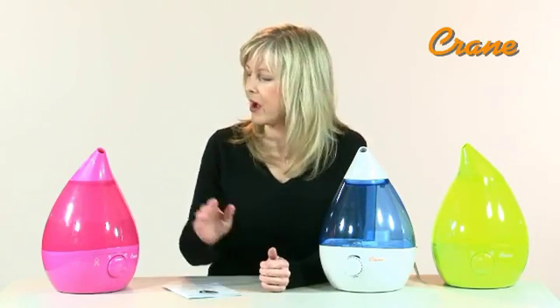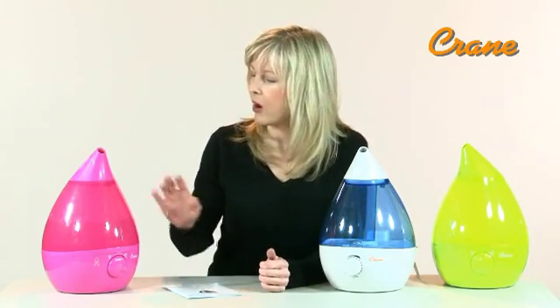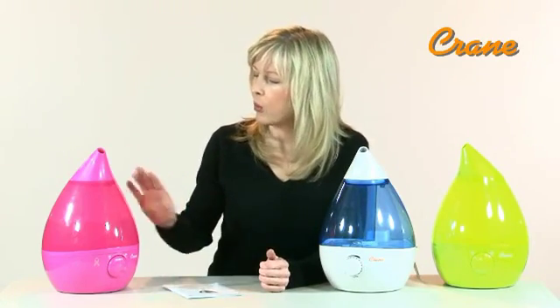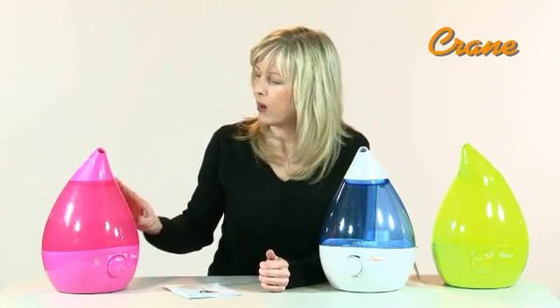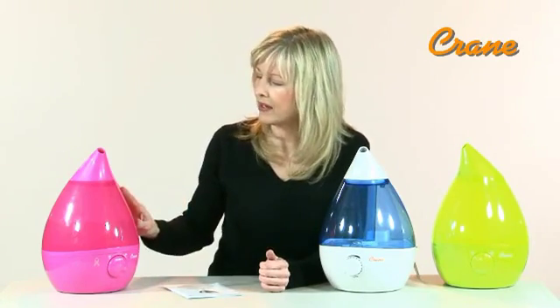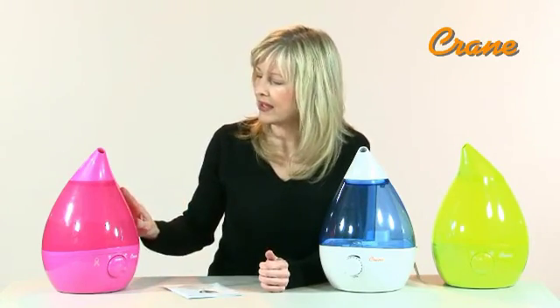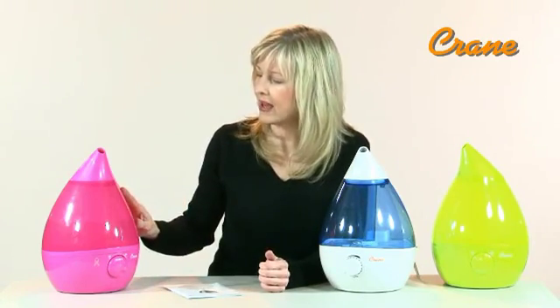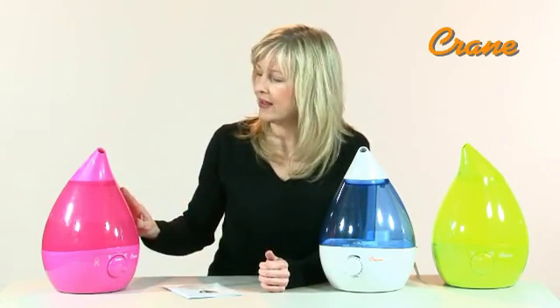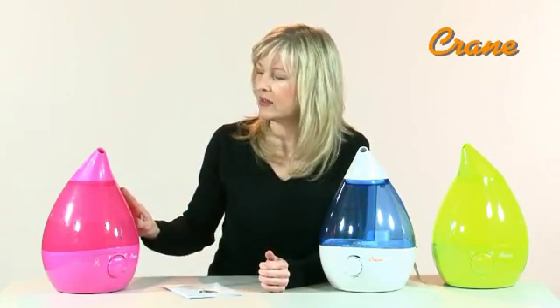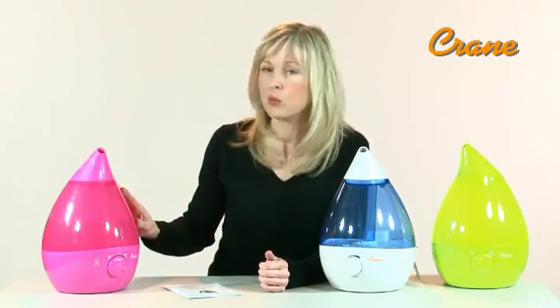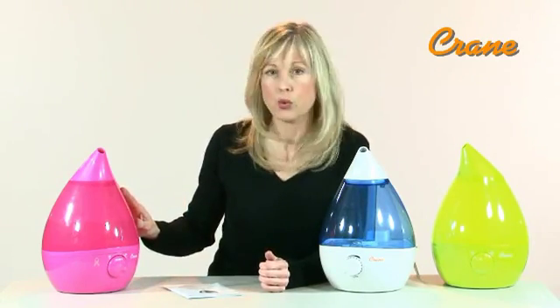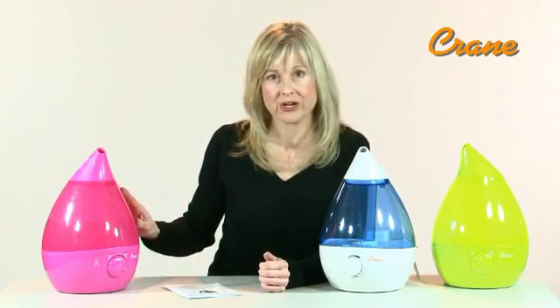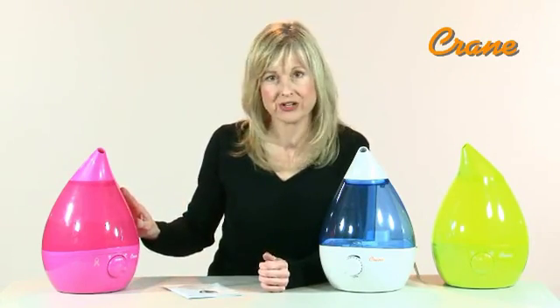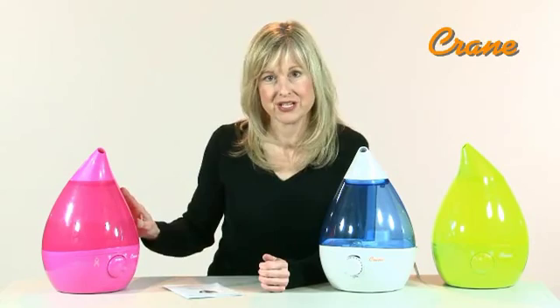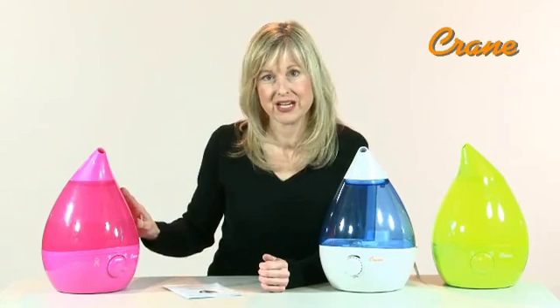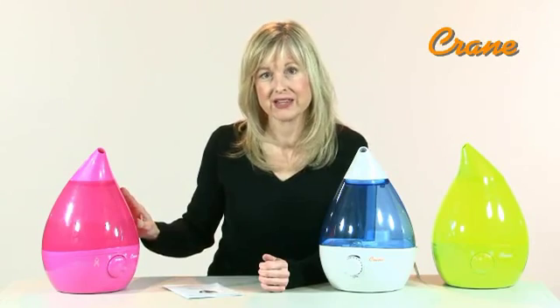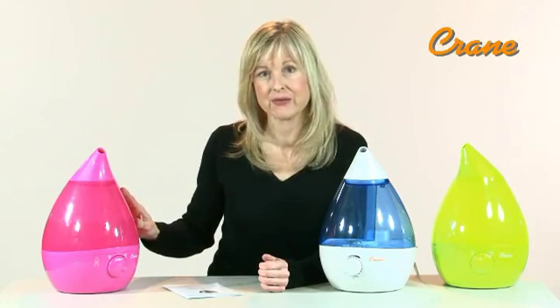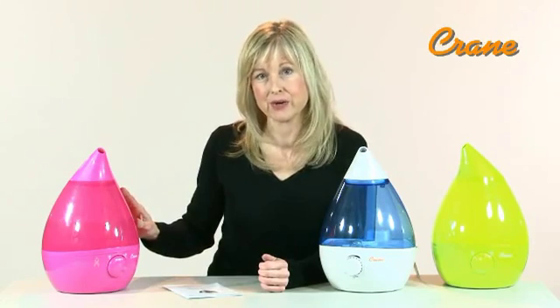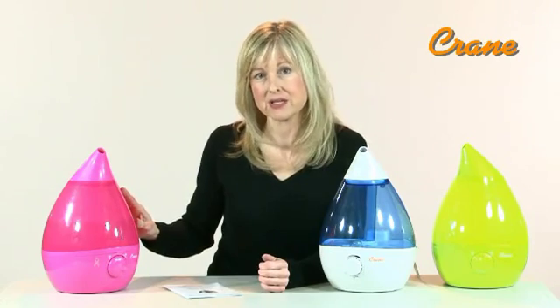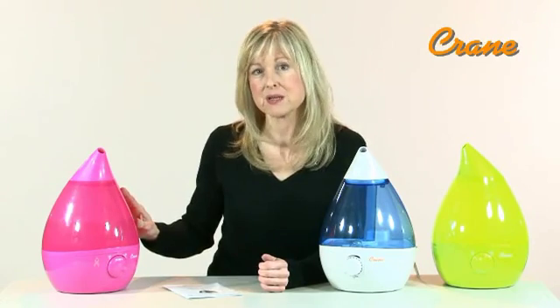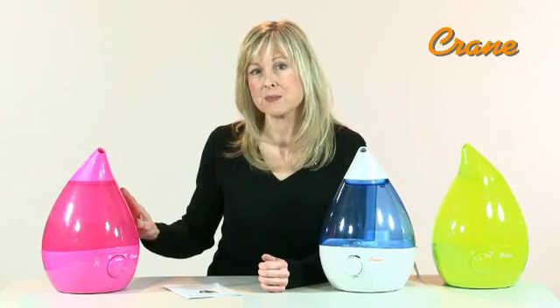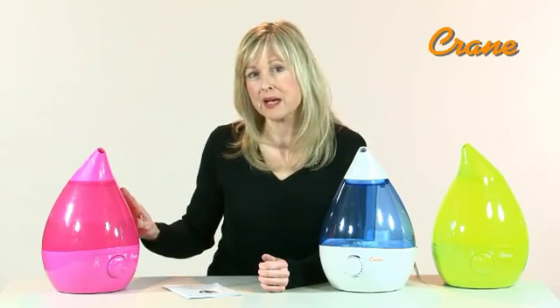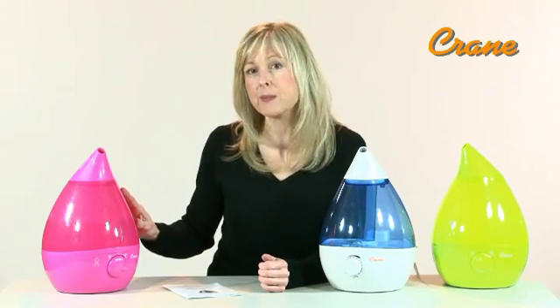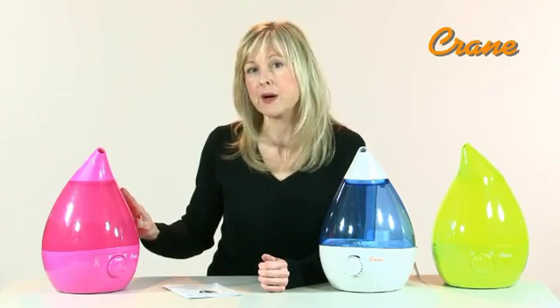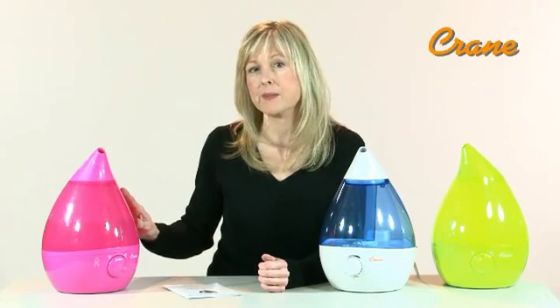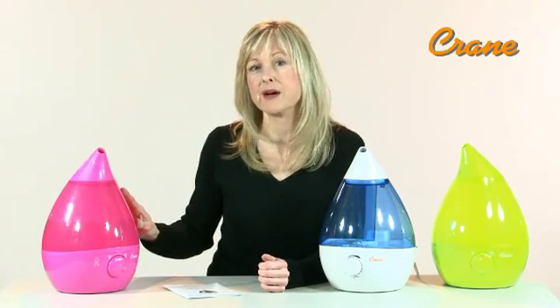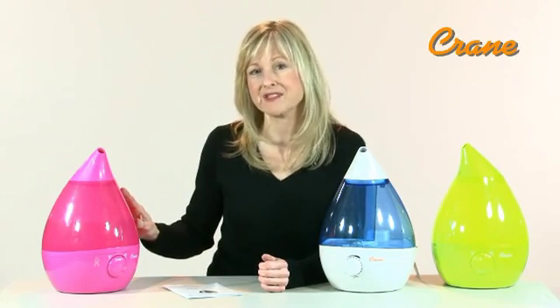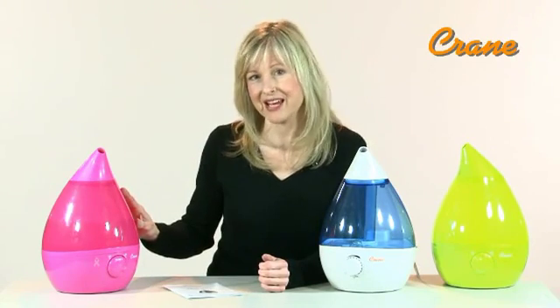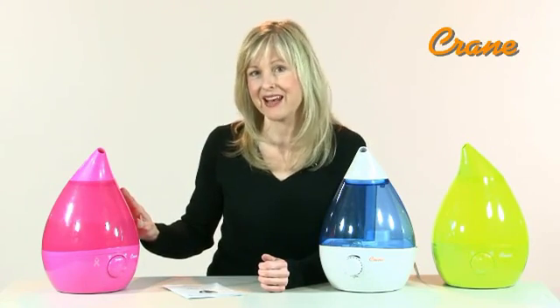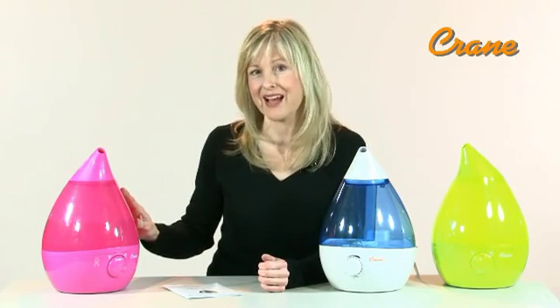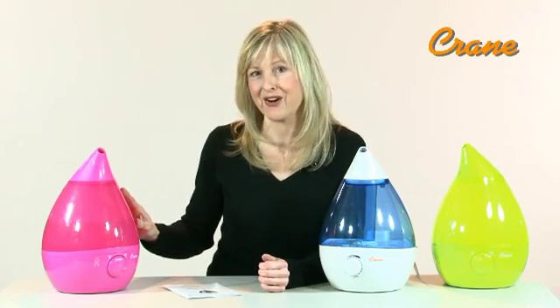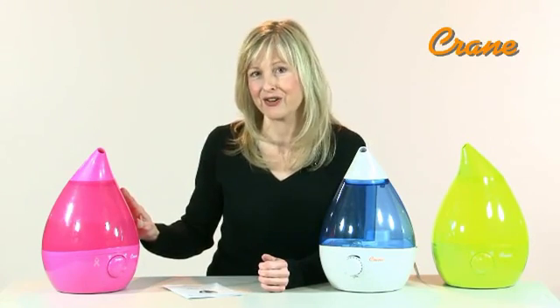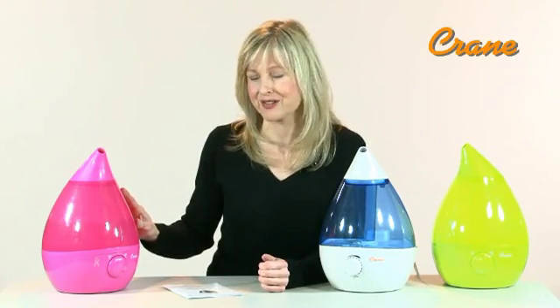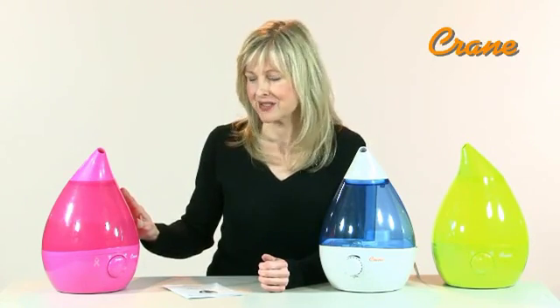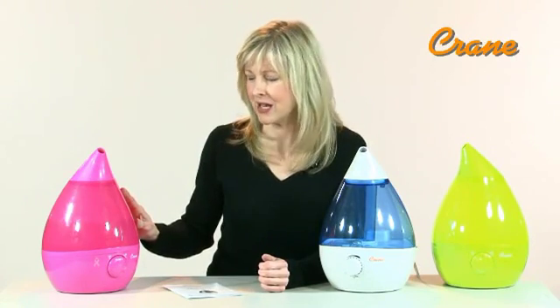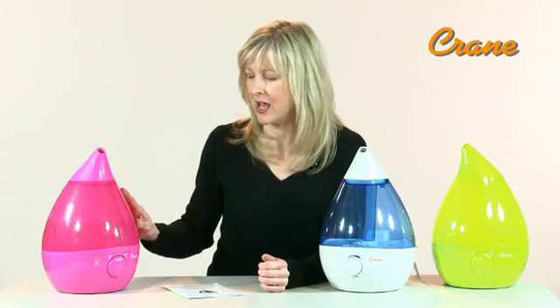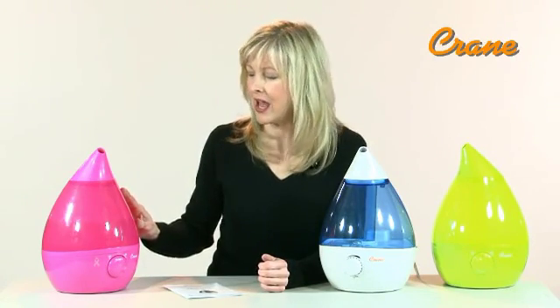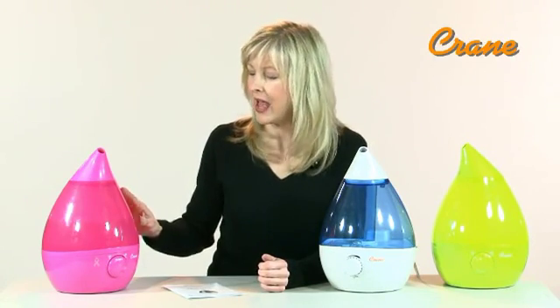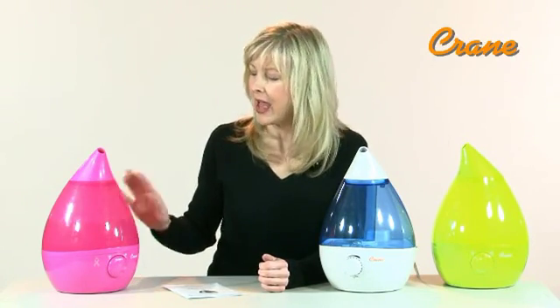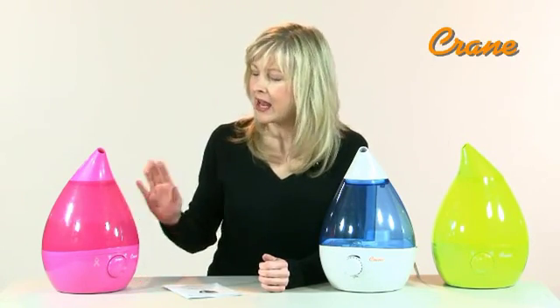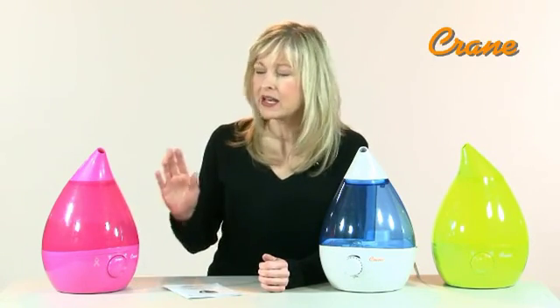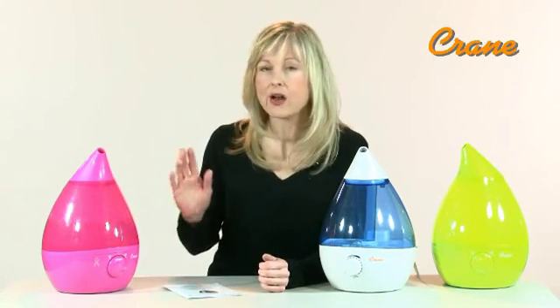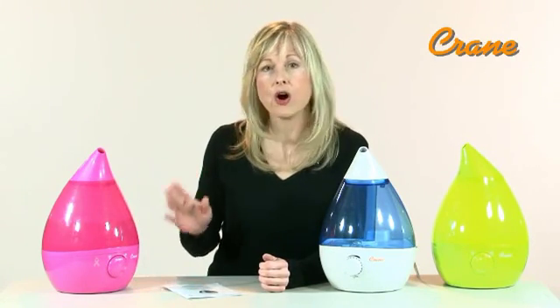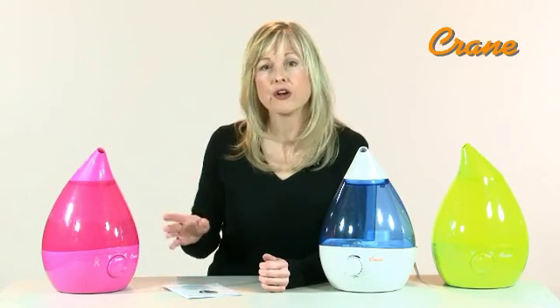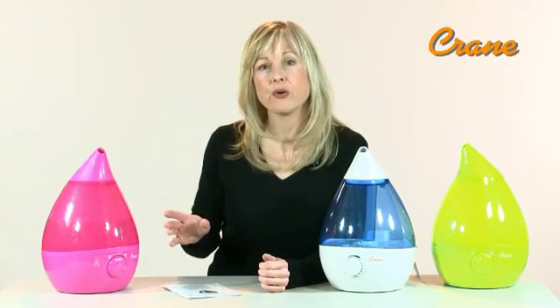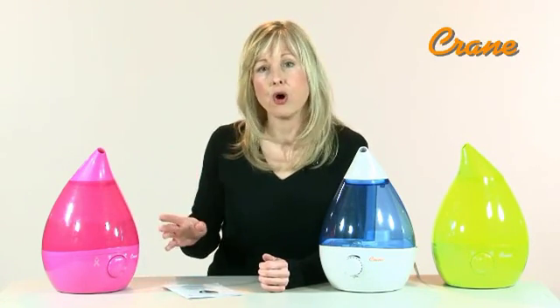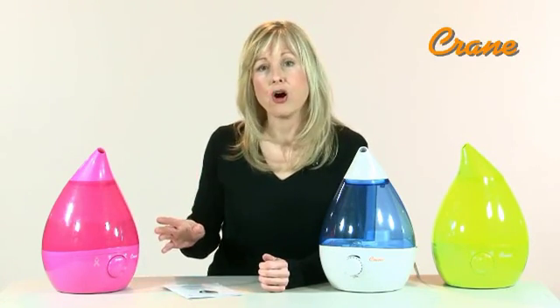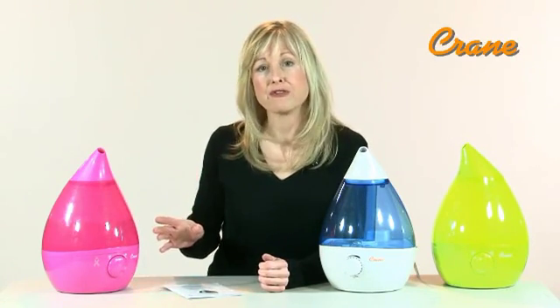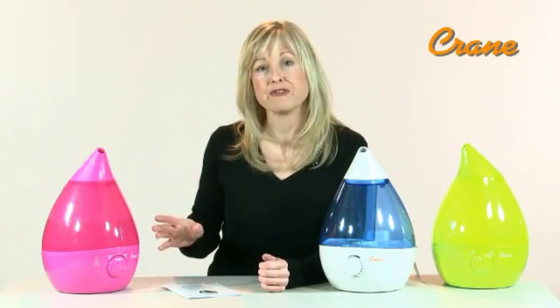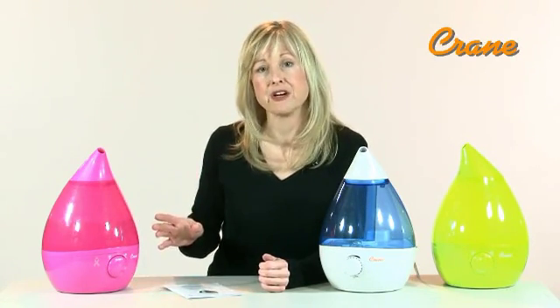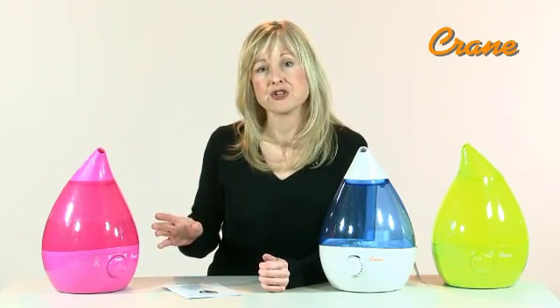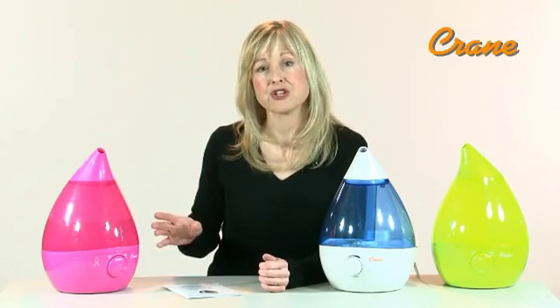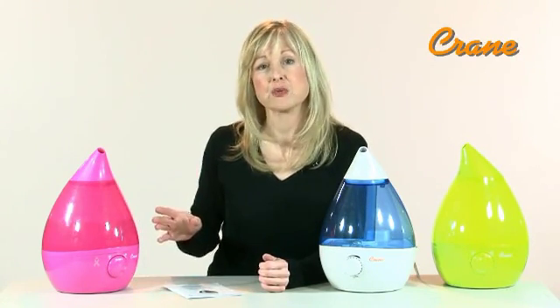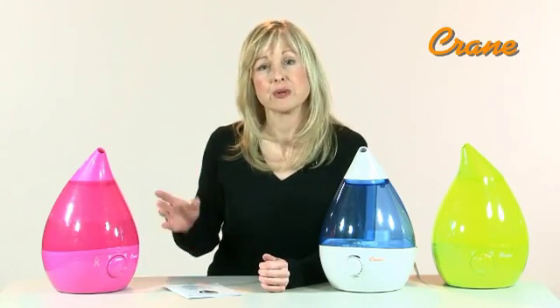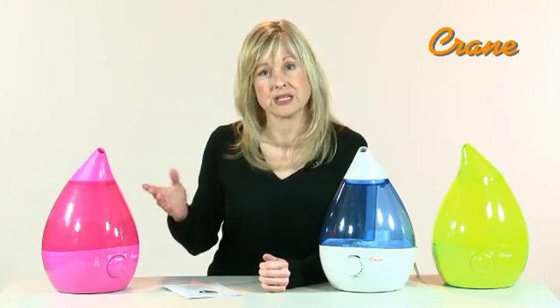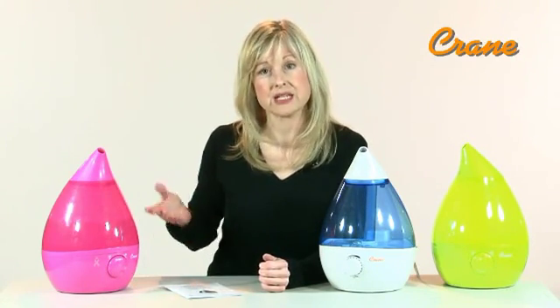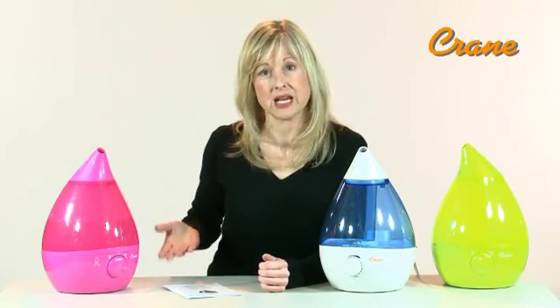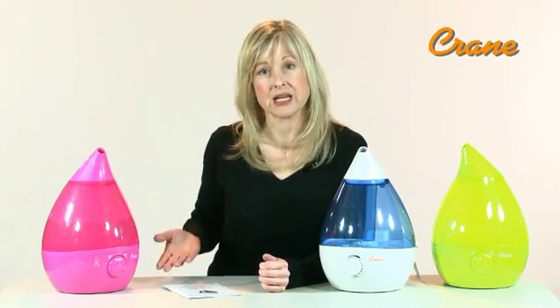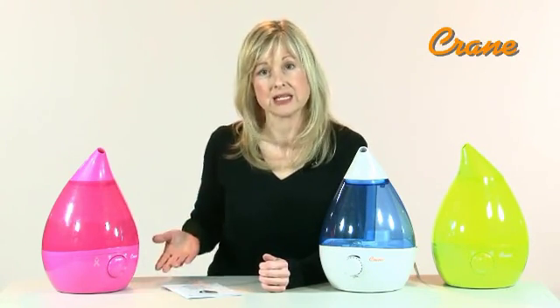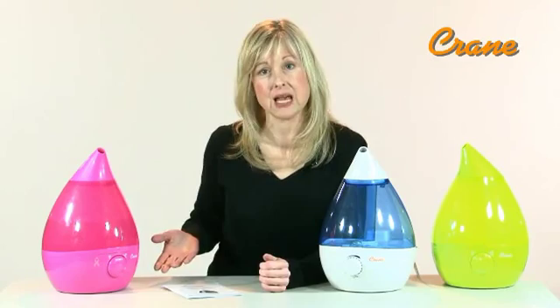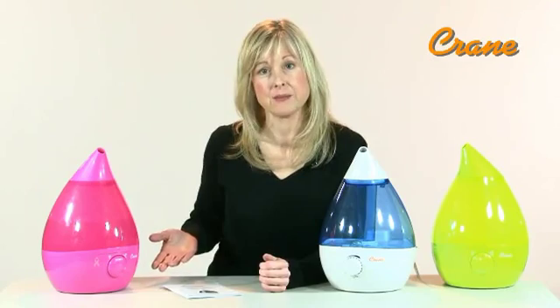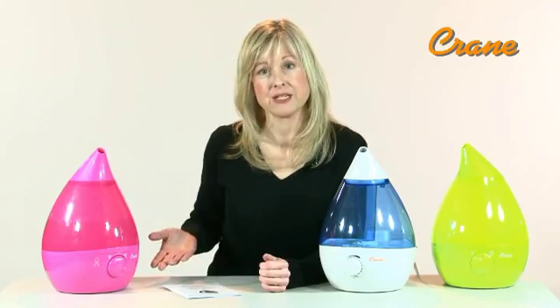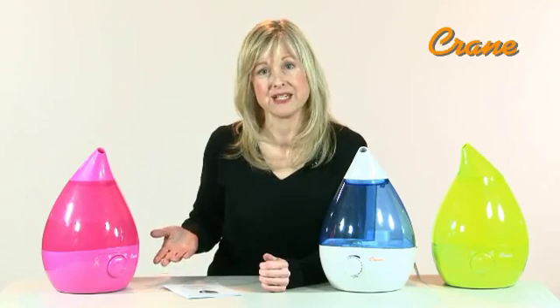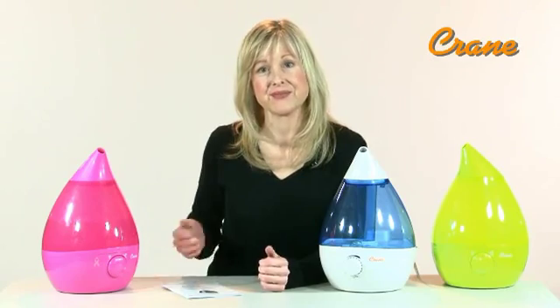It has a one-gallon water tank that runs a minimum of 10 hours, and an auto-off function when the tank is empty.